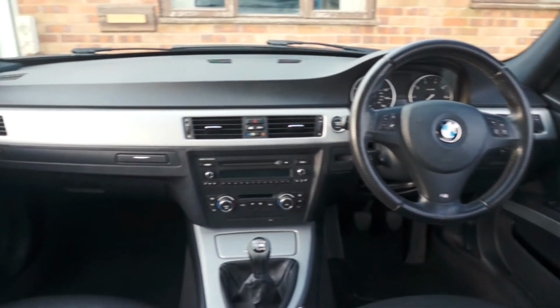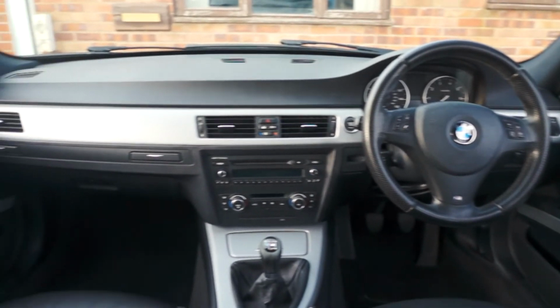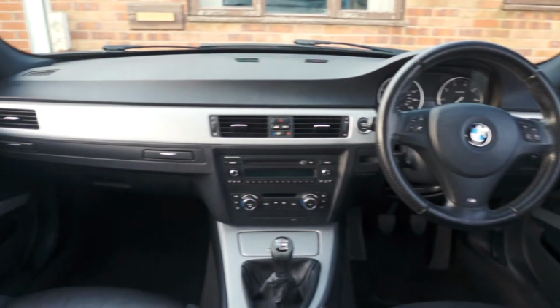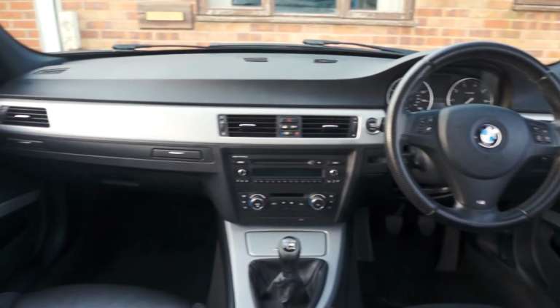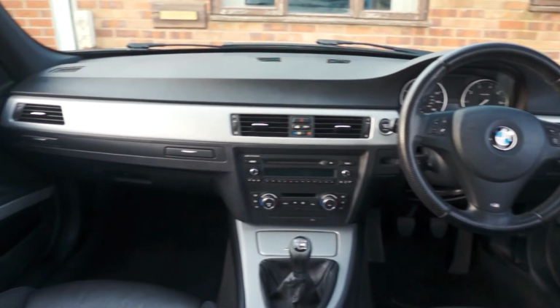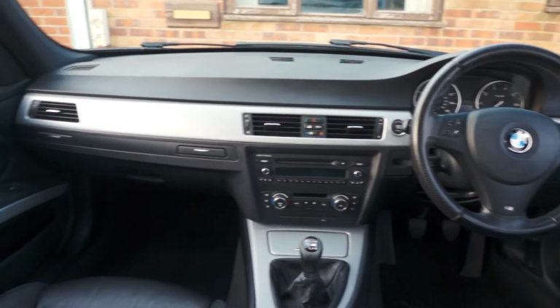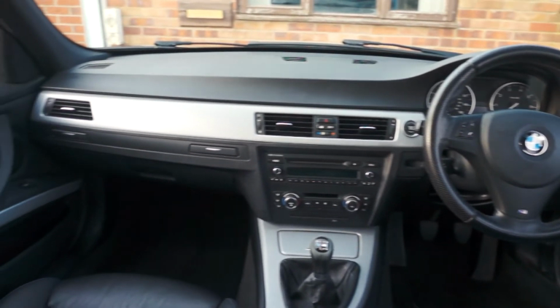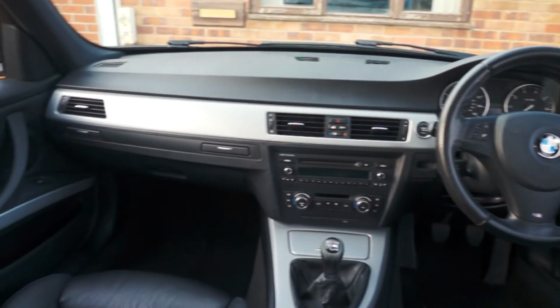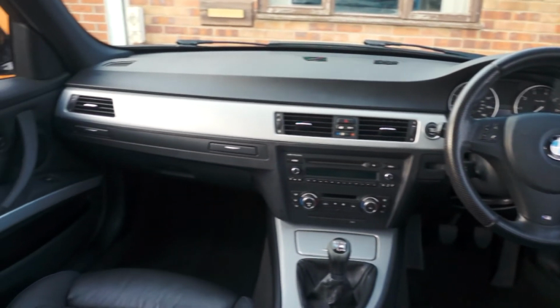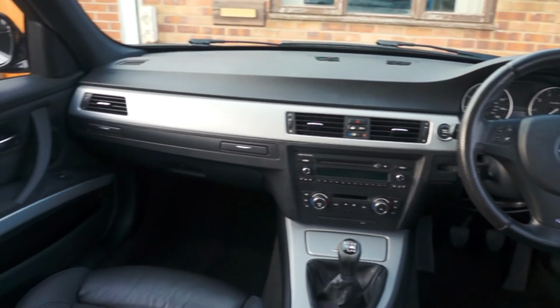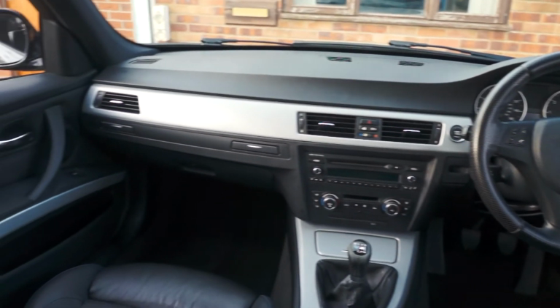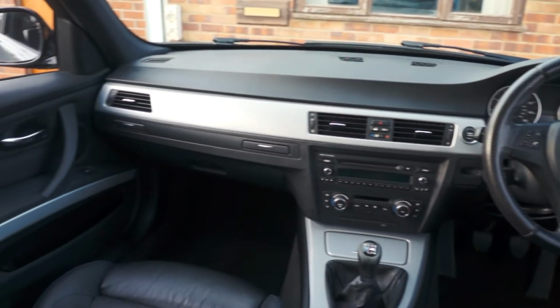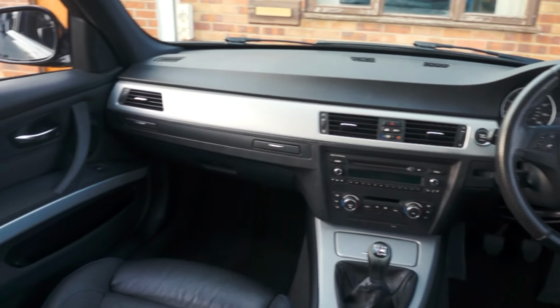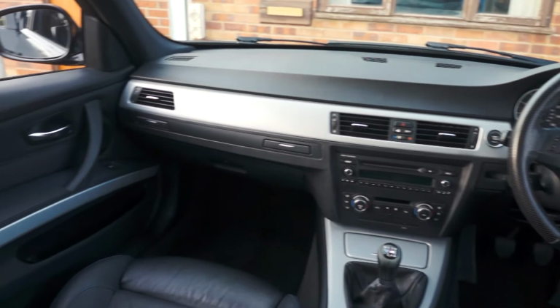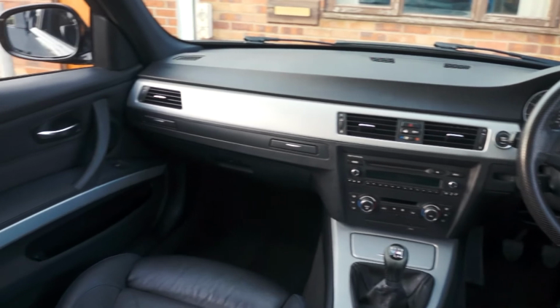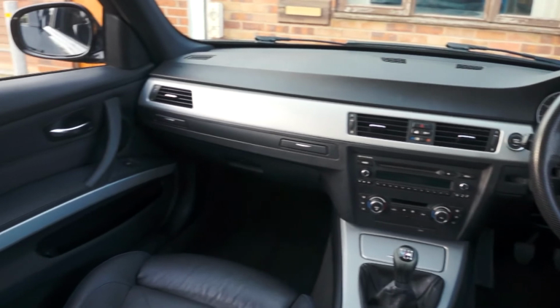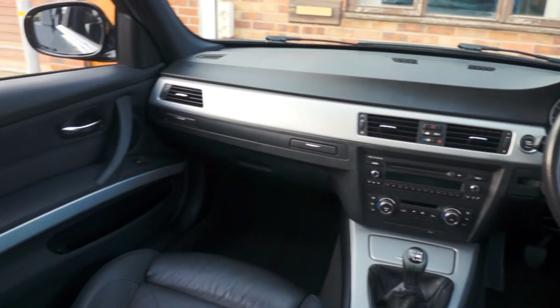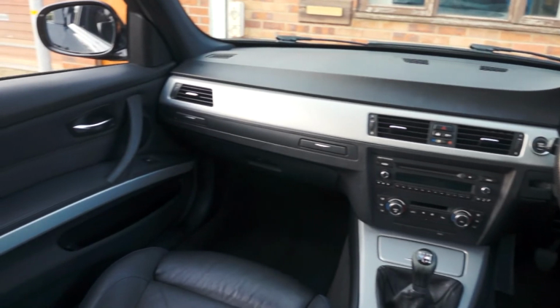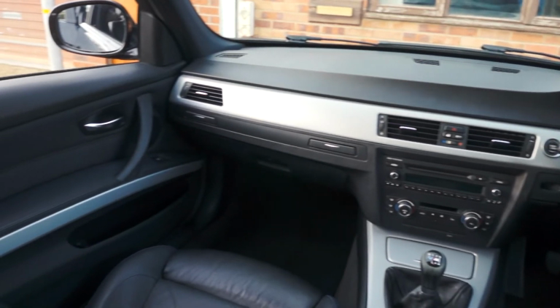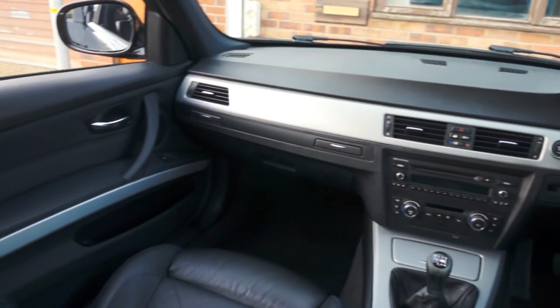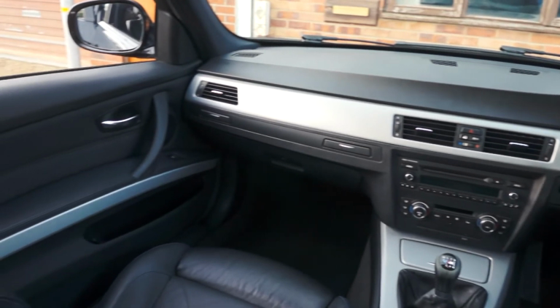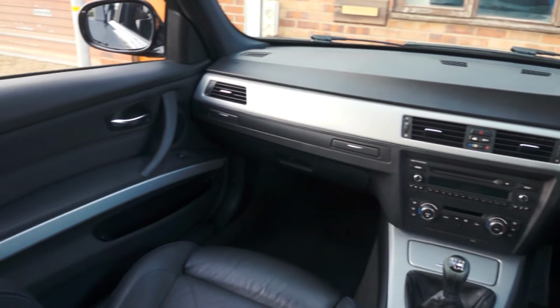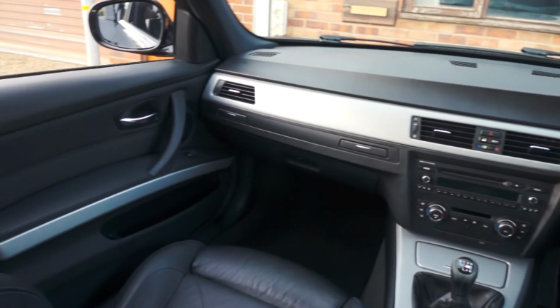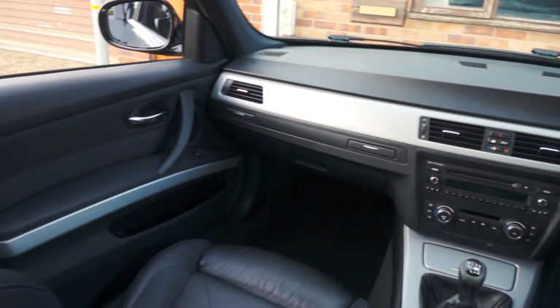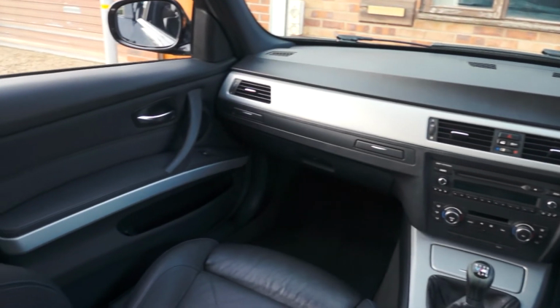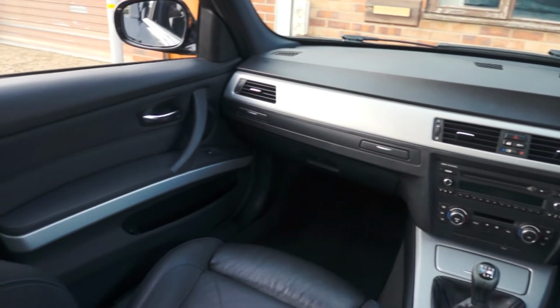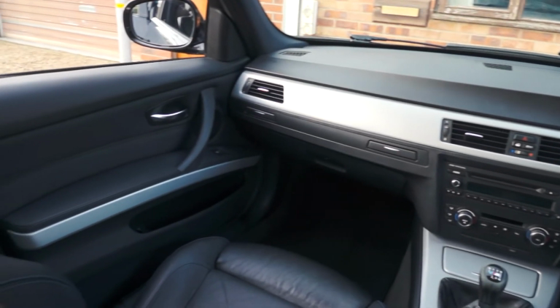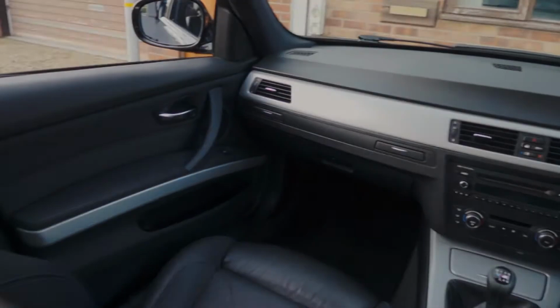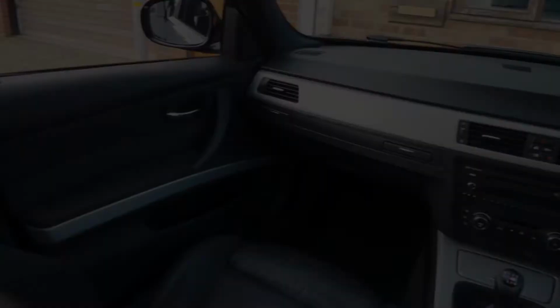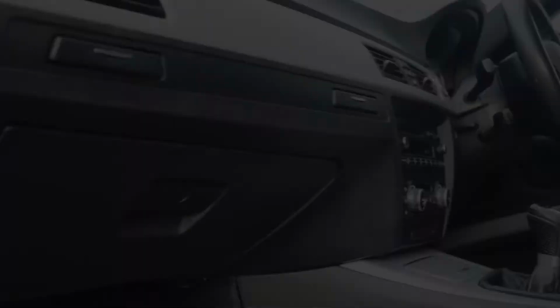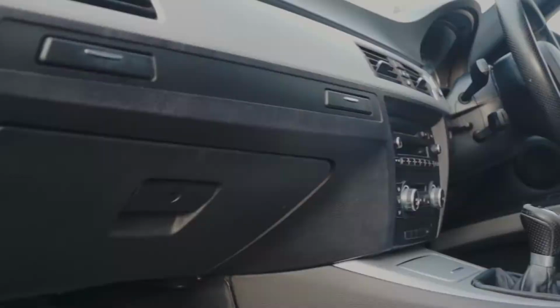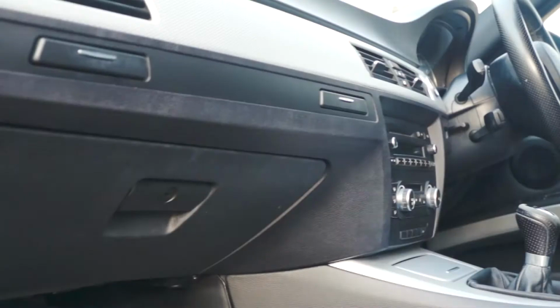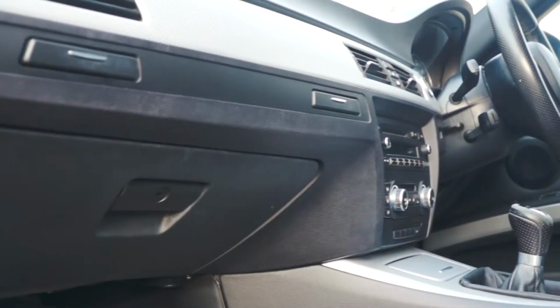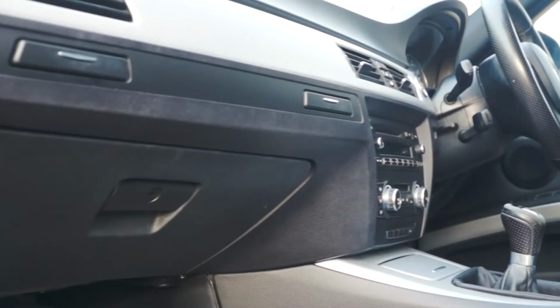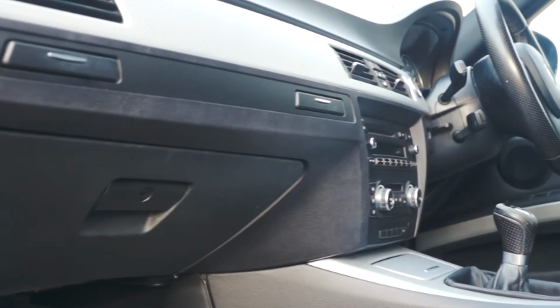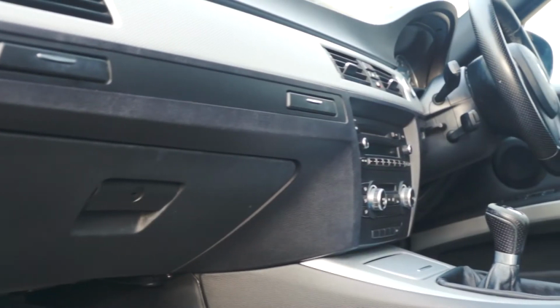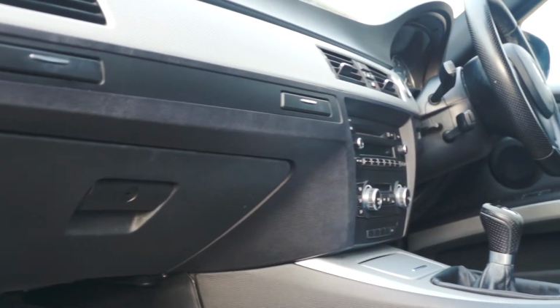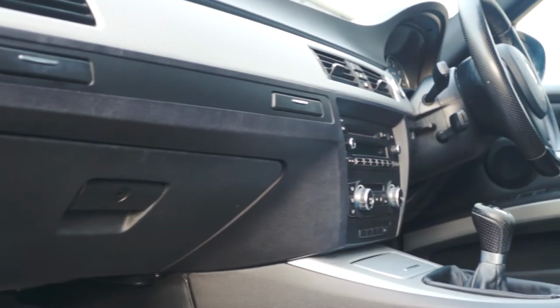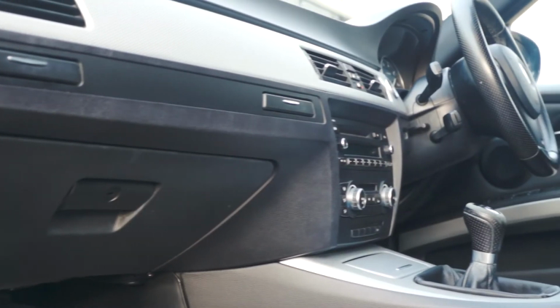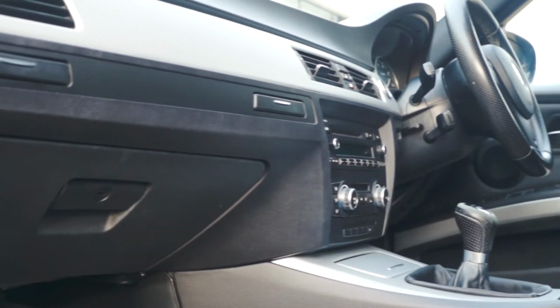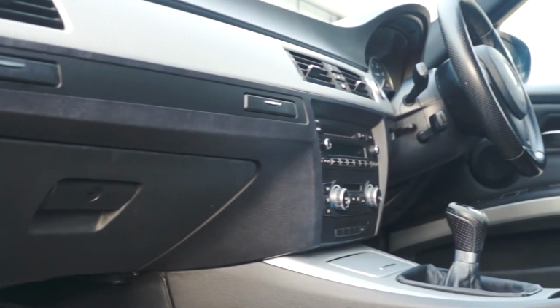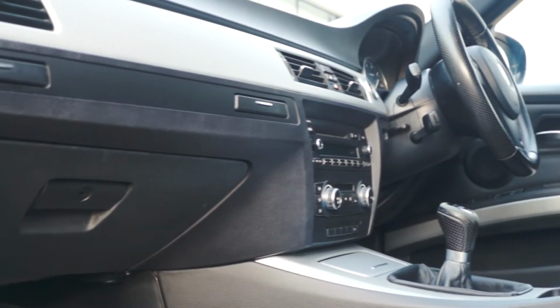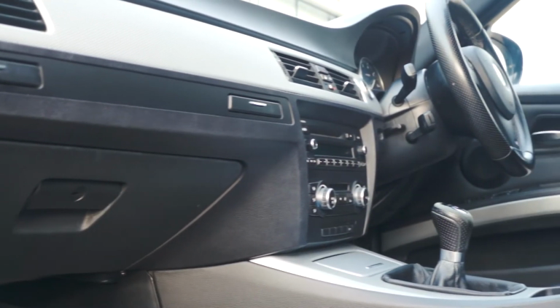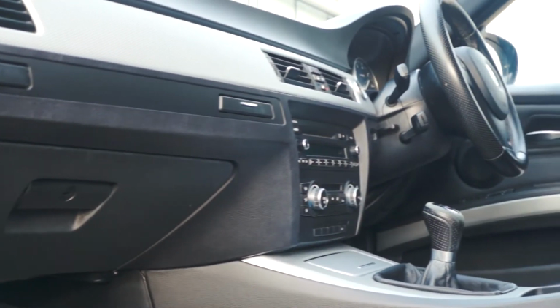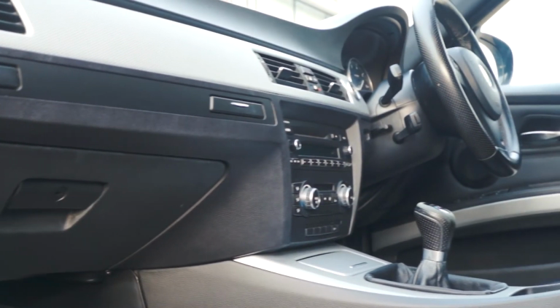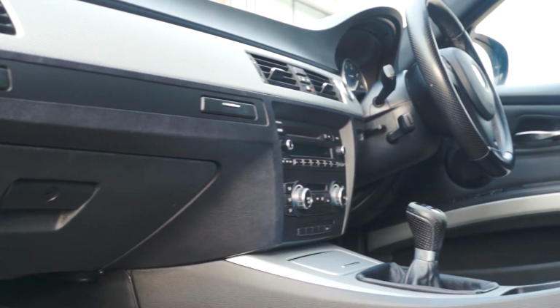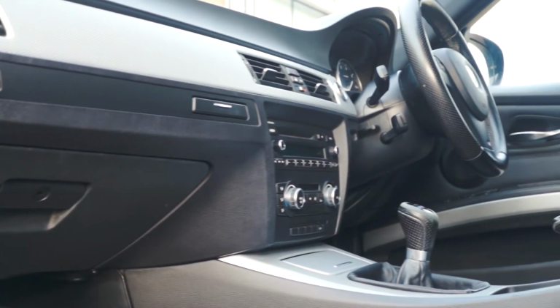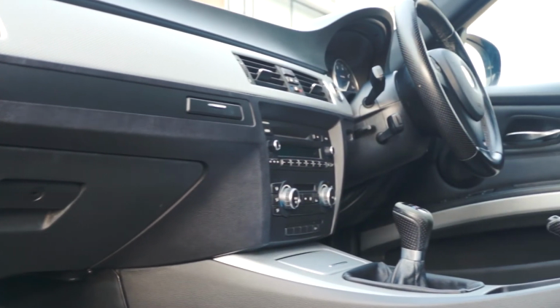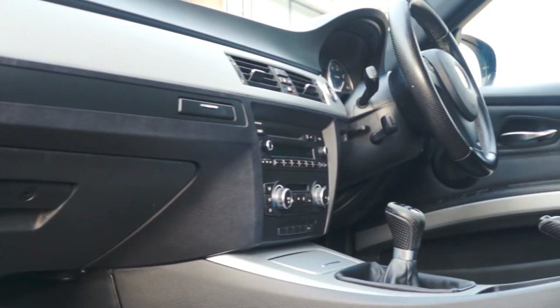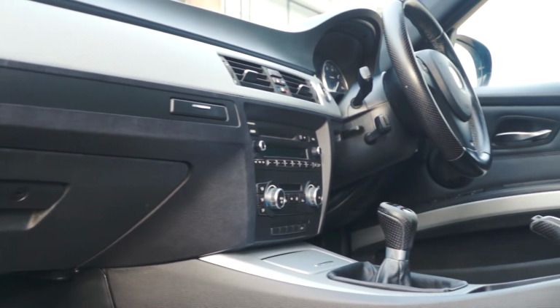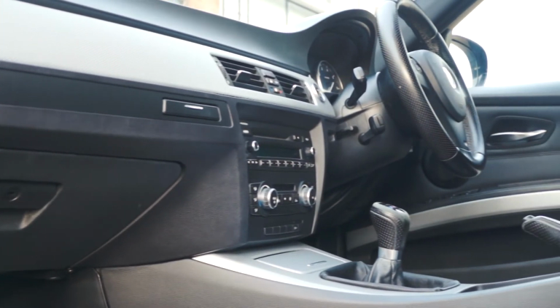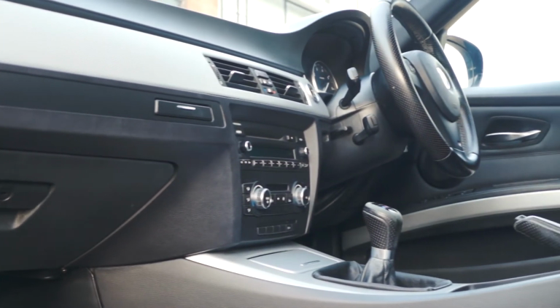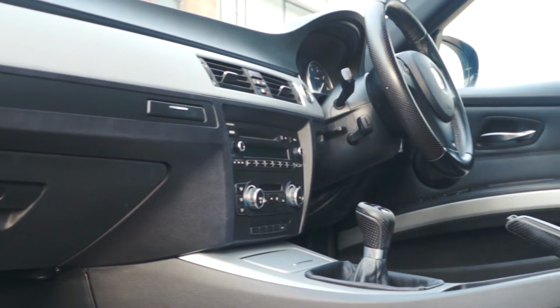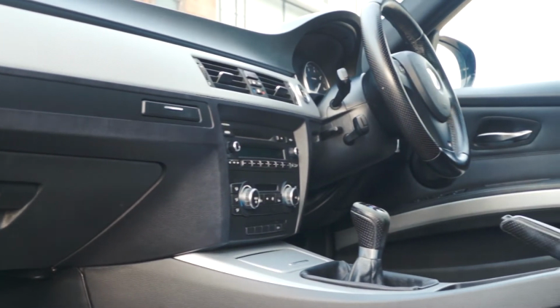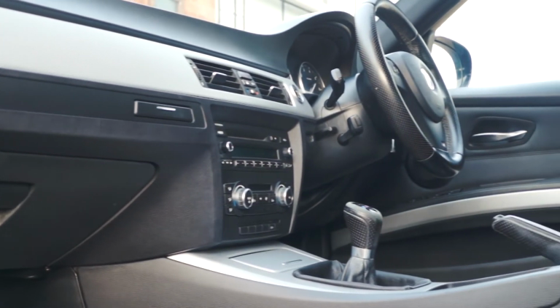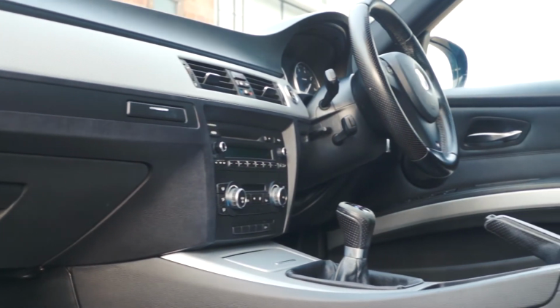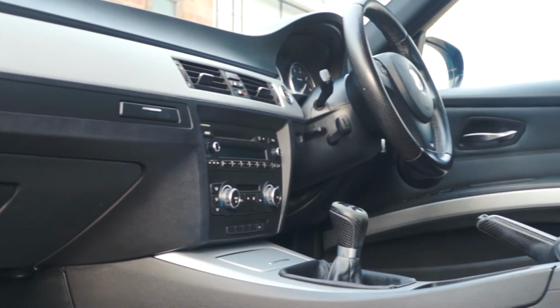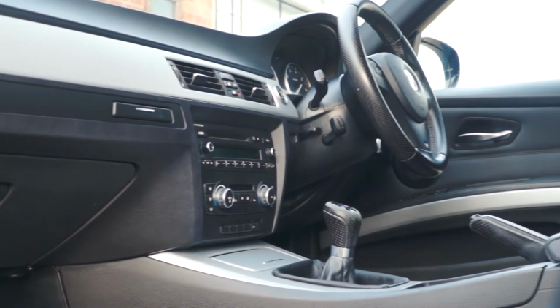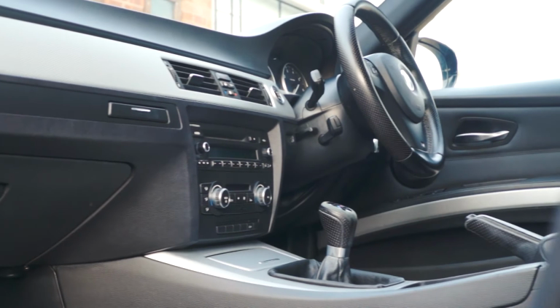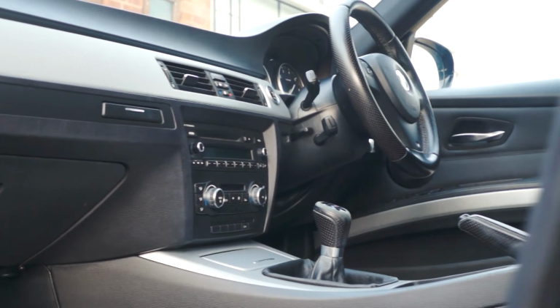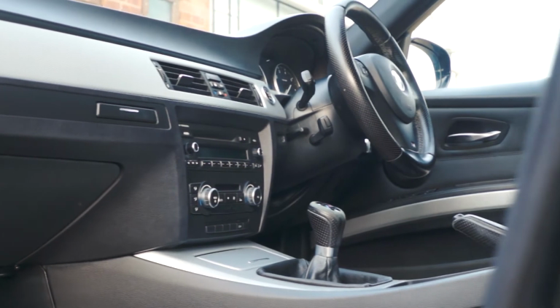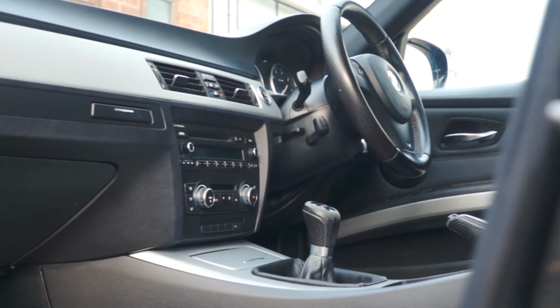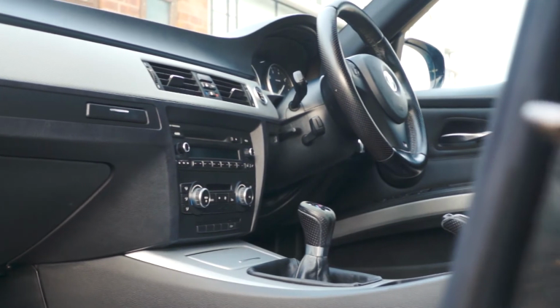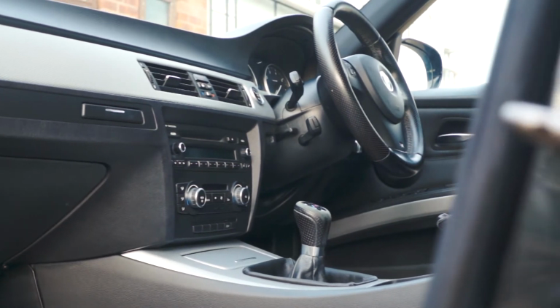Hit that subscribe button if you'd like to see more awesome cars like this for sale. This BMW is on sale now, so for more information please check out the link below.